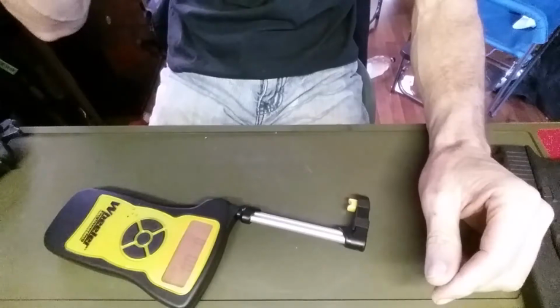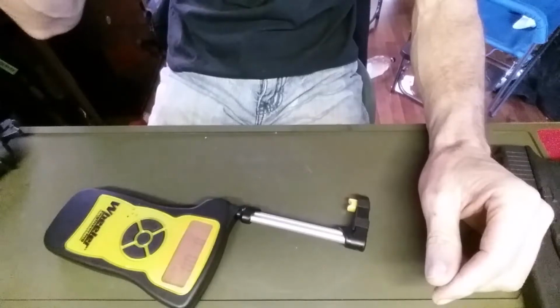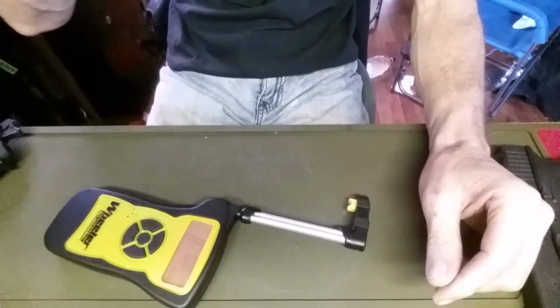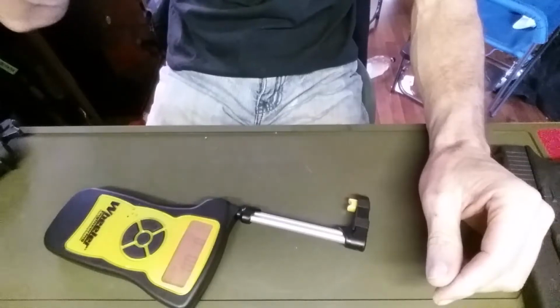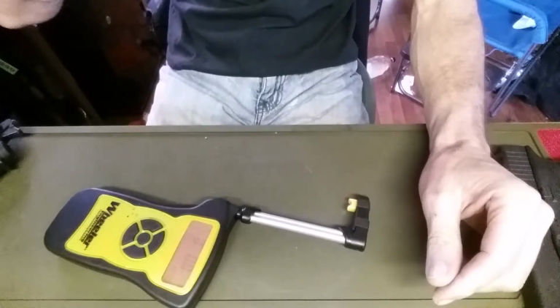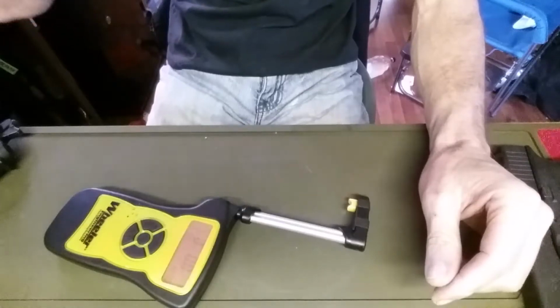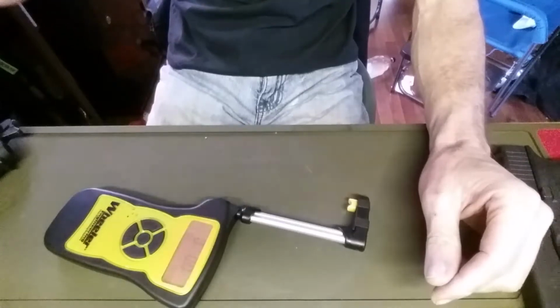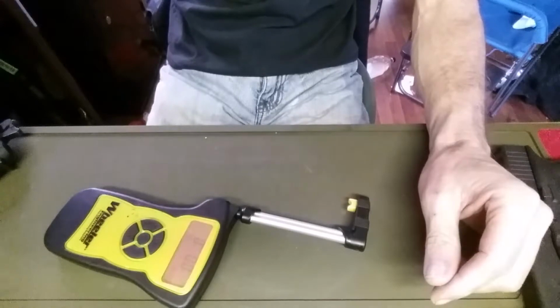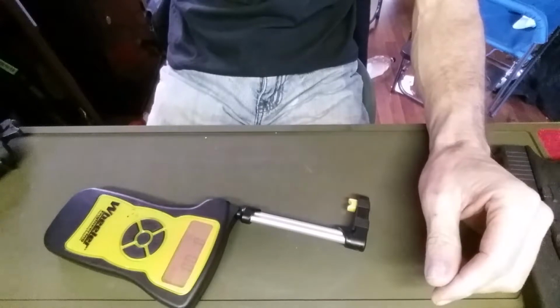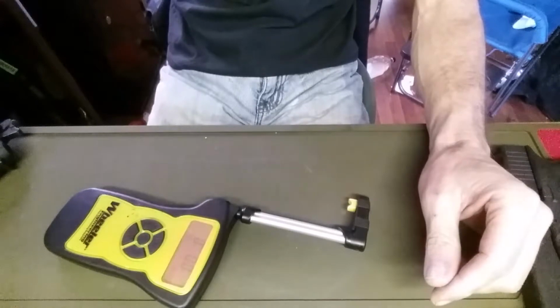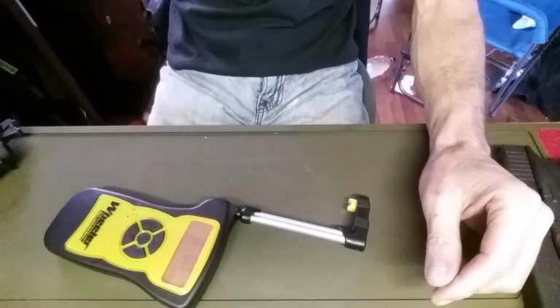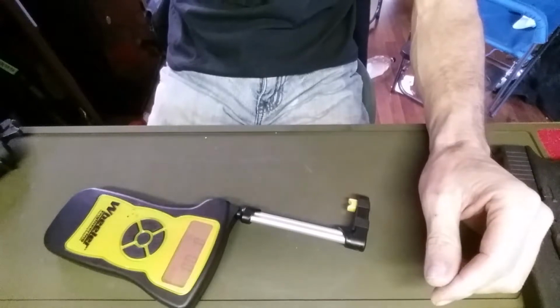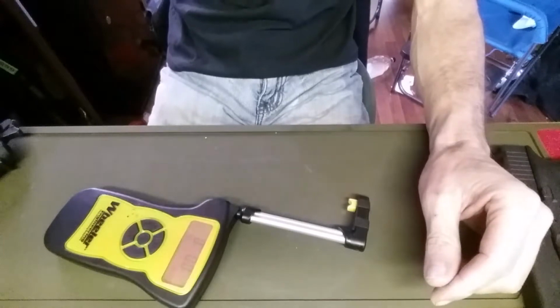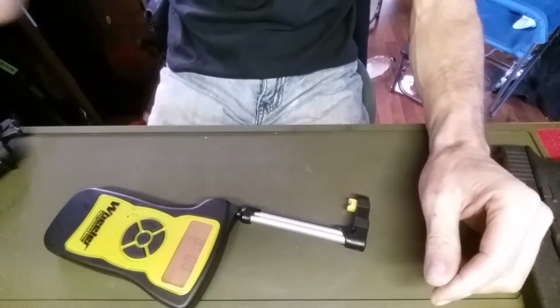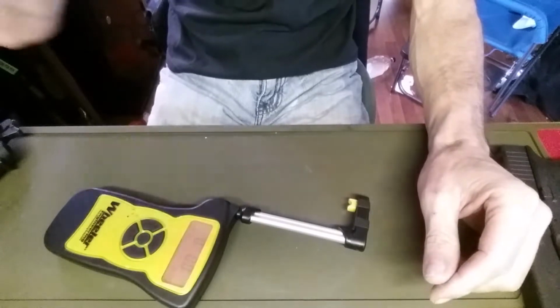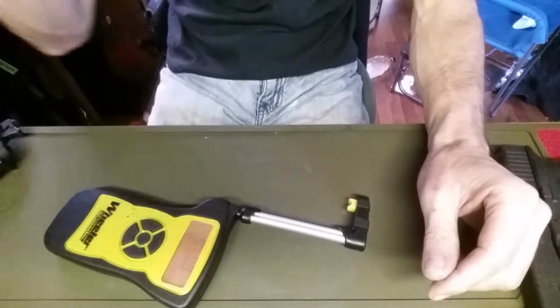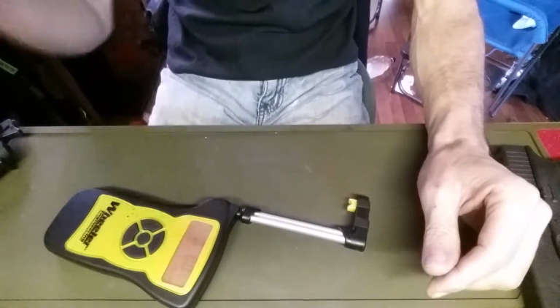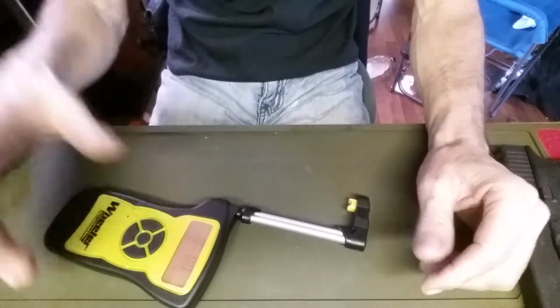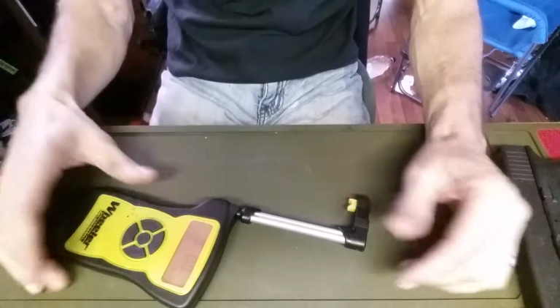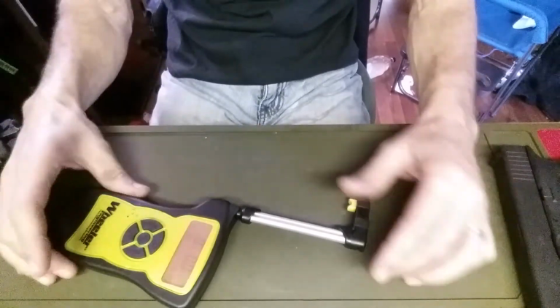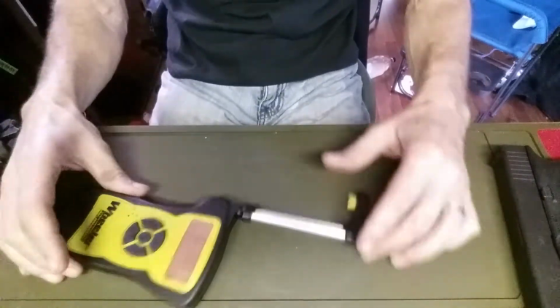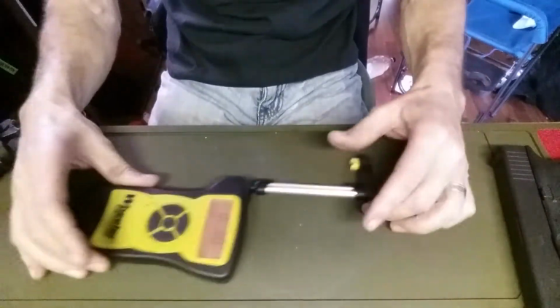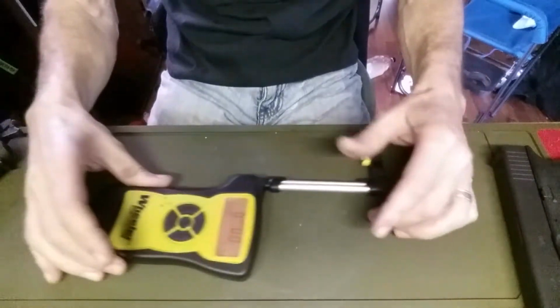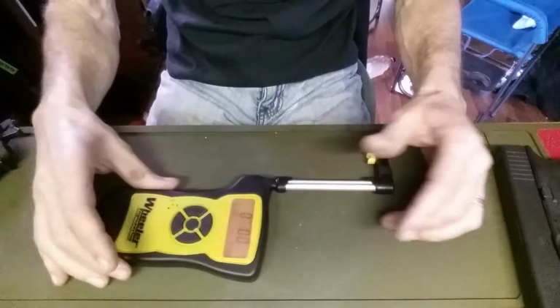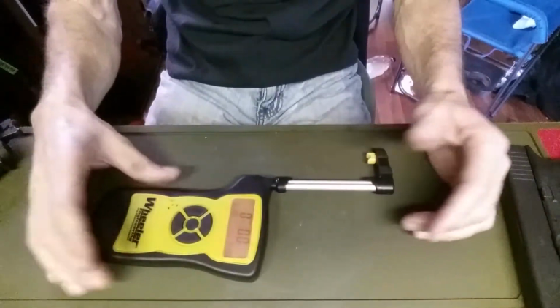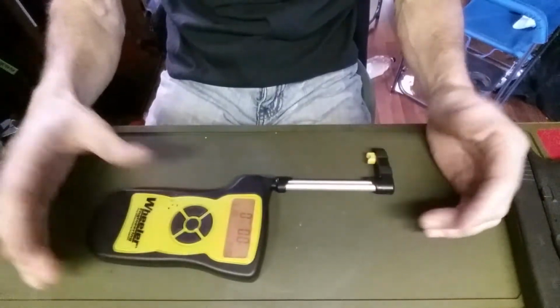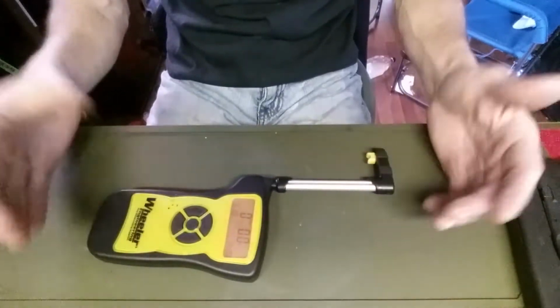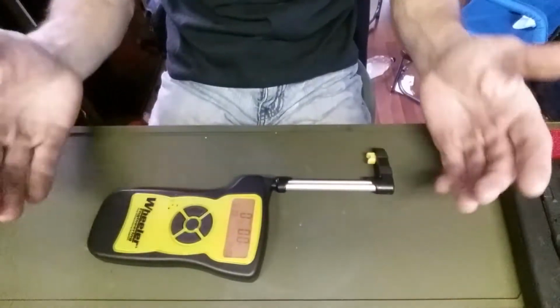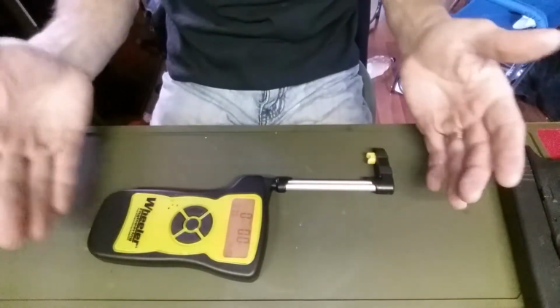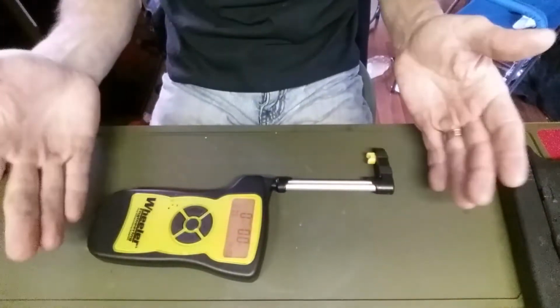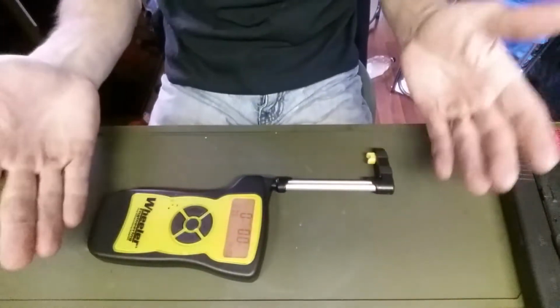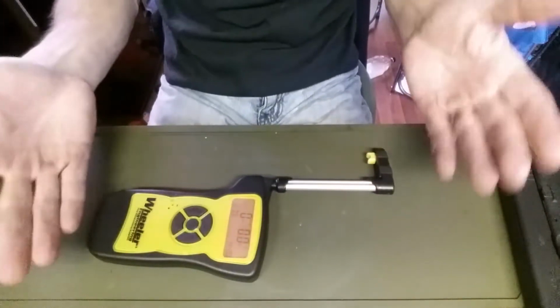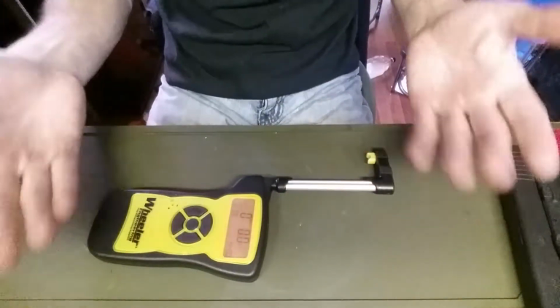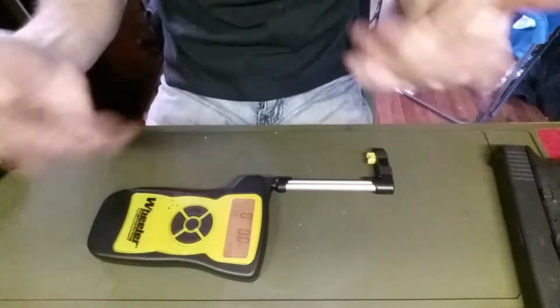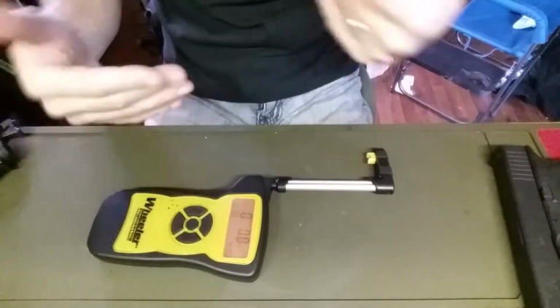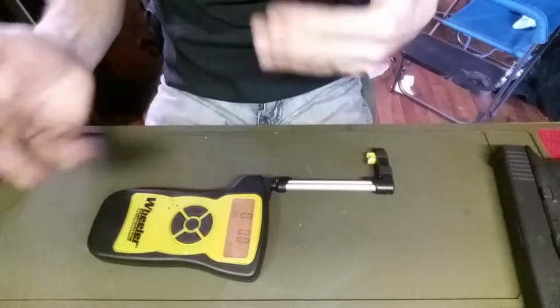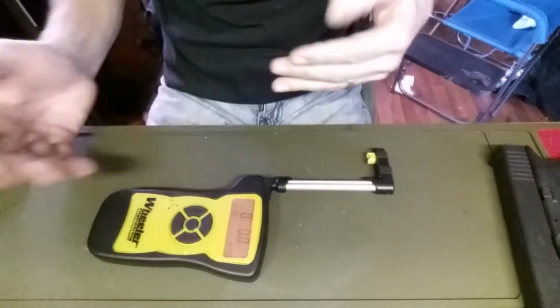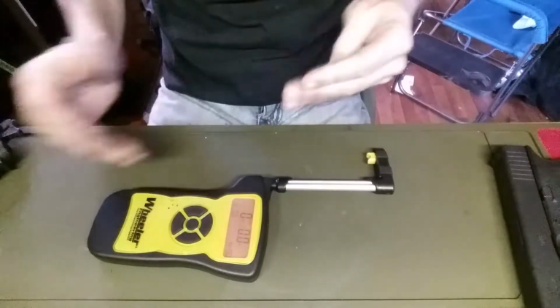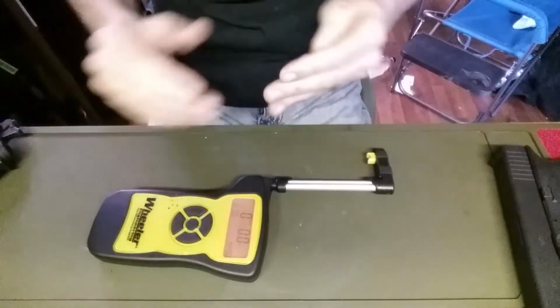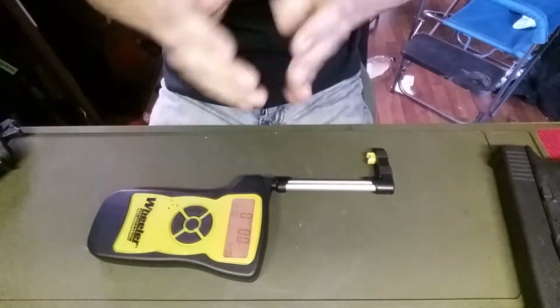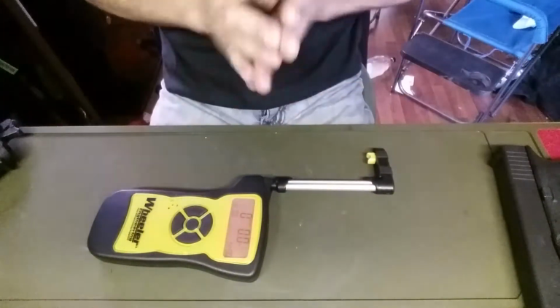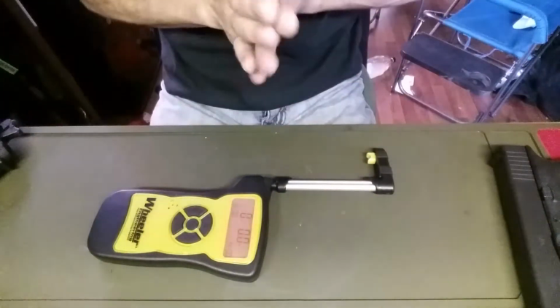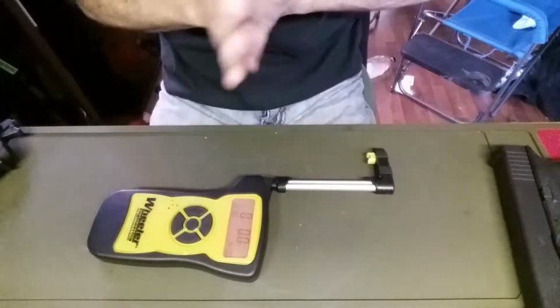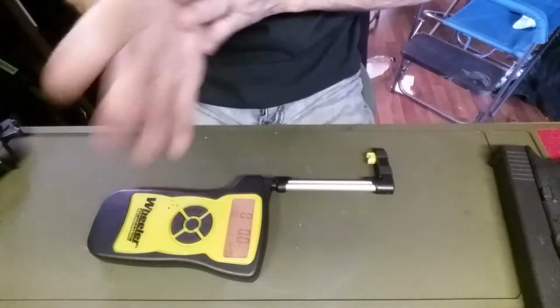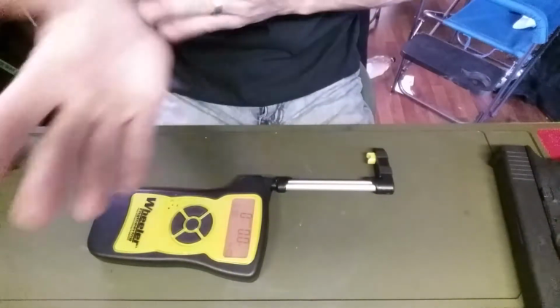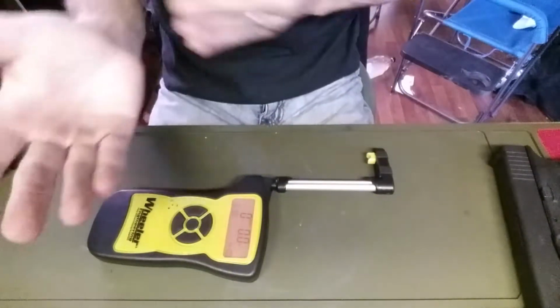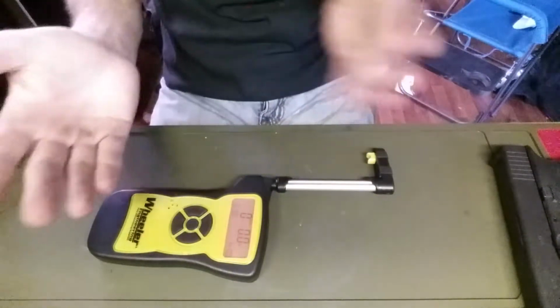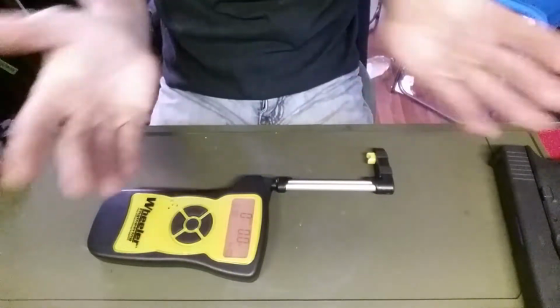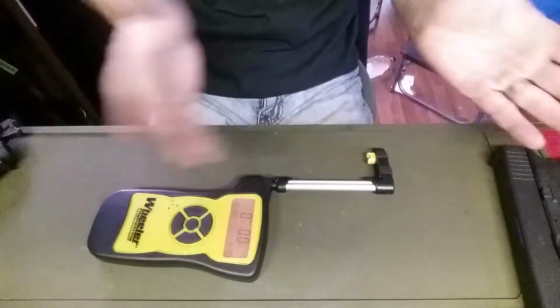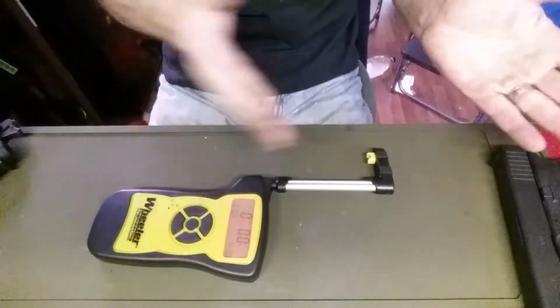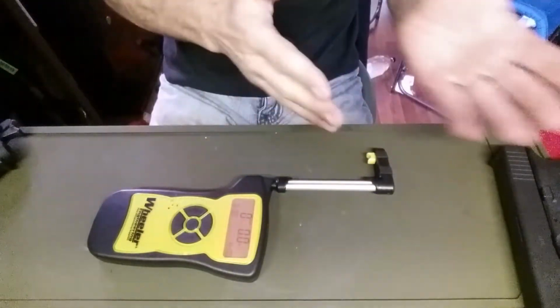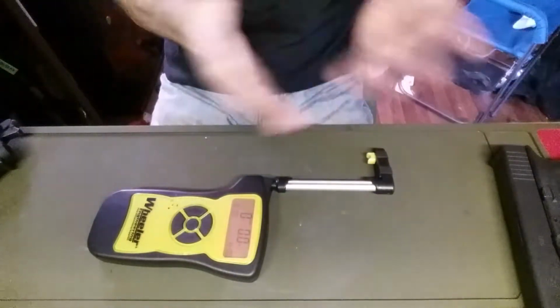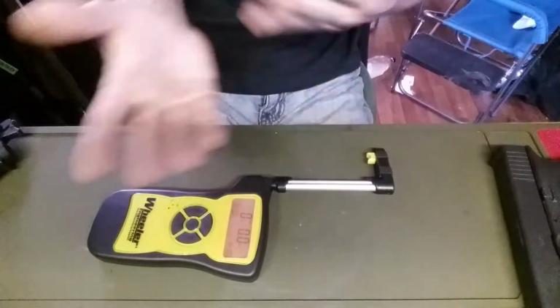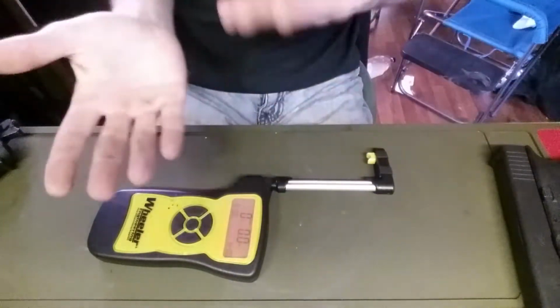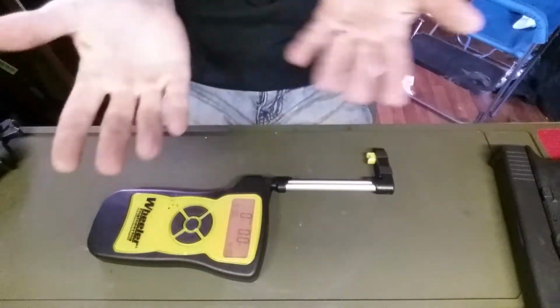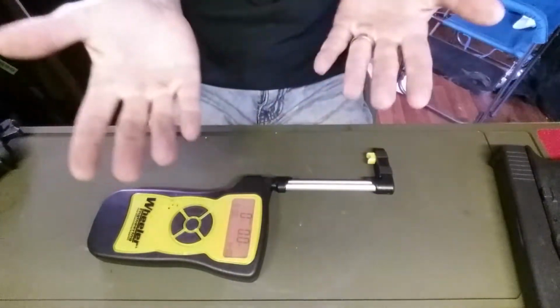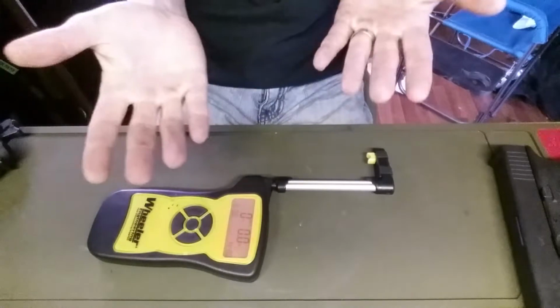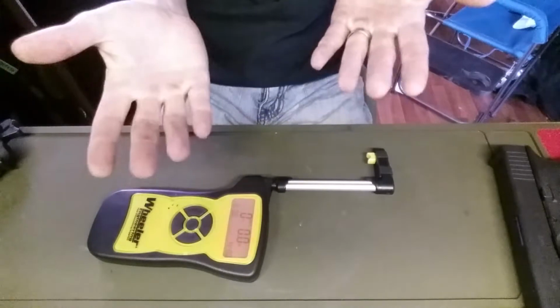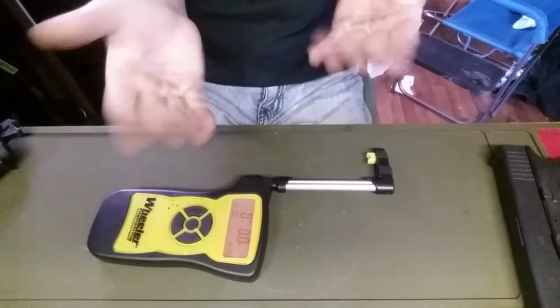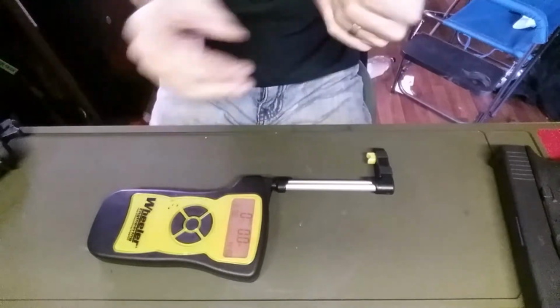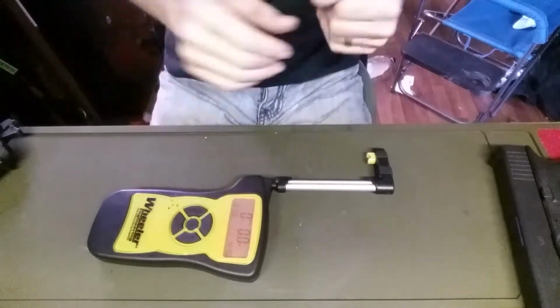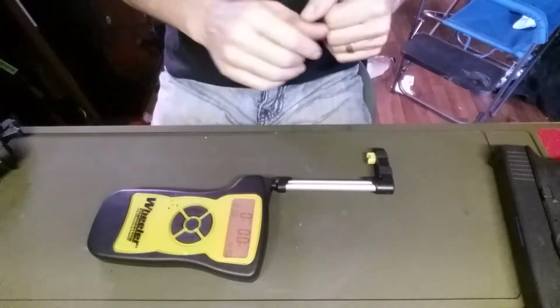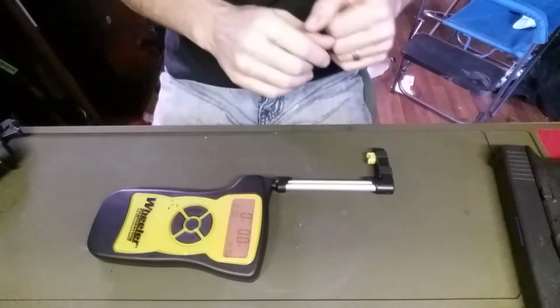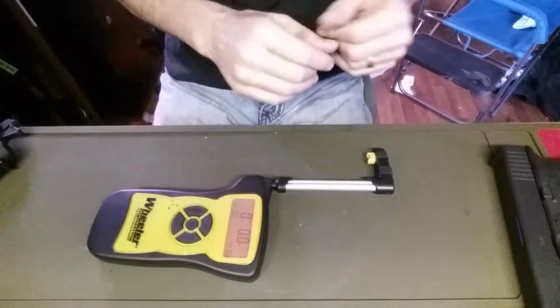Hey everybody, welcome back to Rusty Guns. Today we're going to be taking a look at this Wheeler electronic trigger pull gauge.